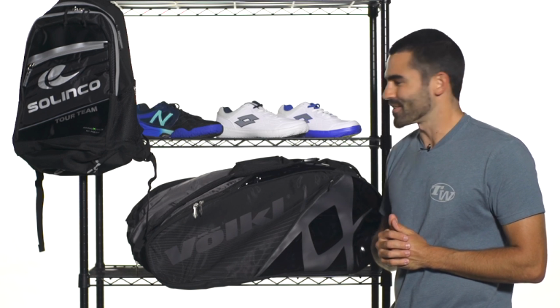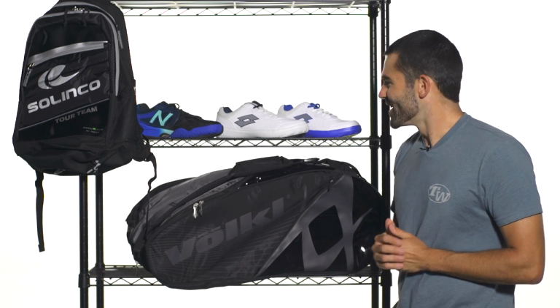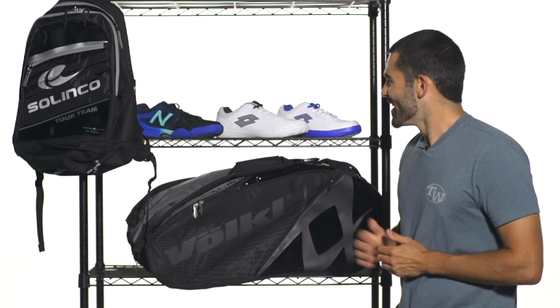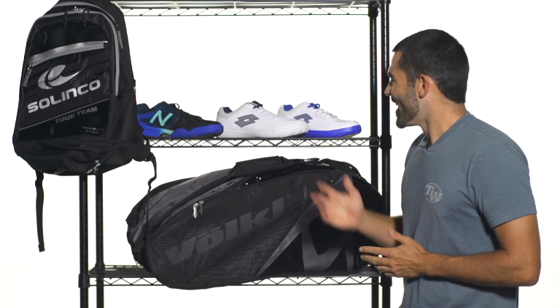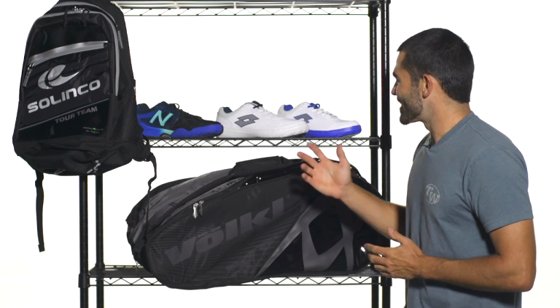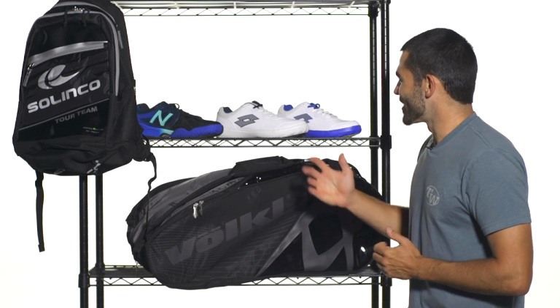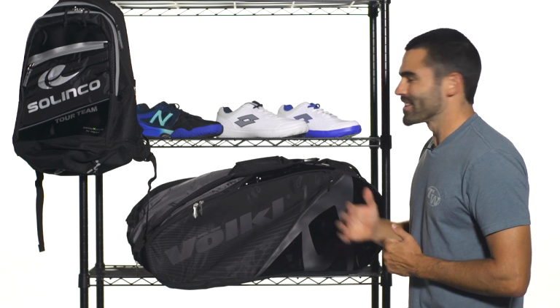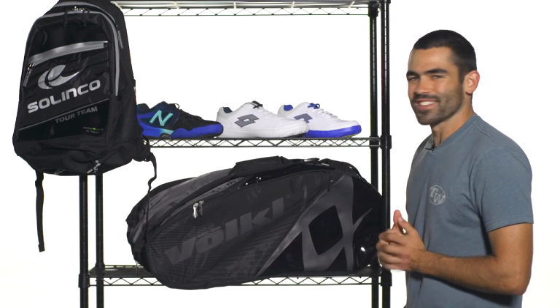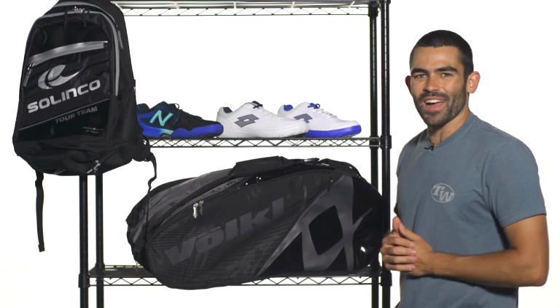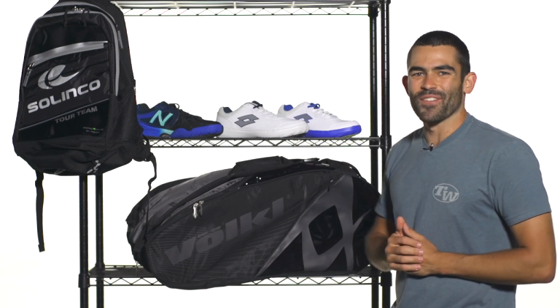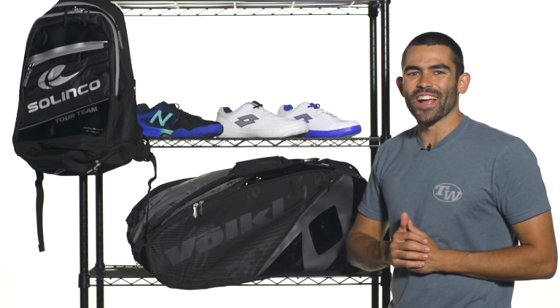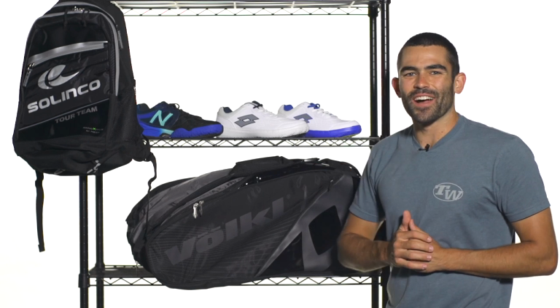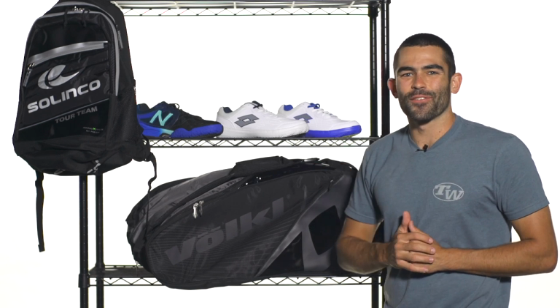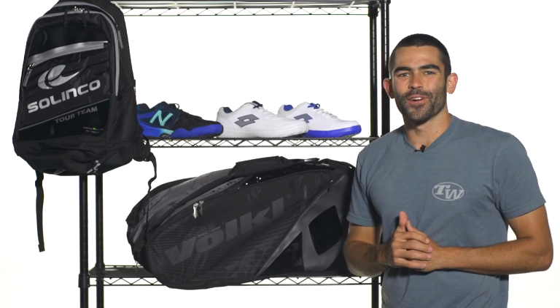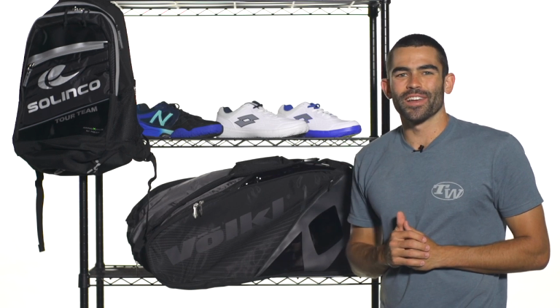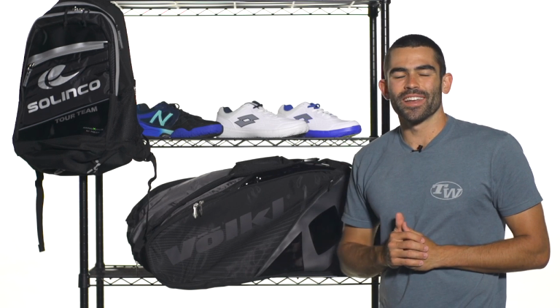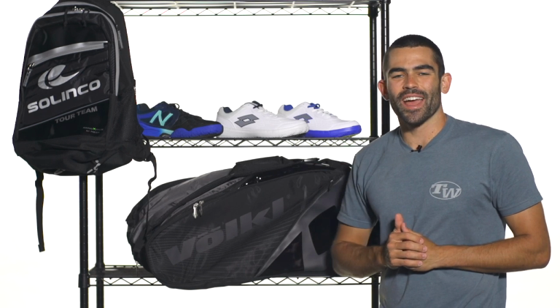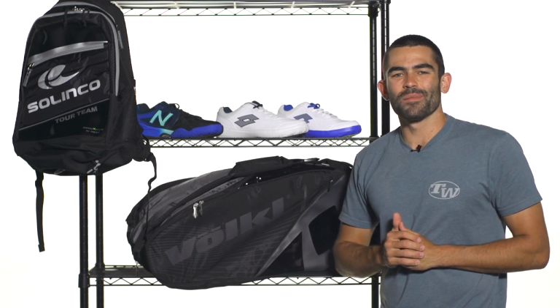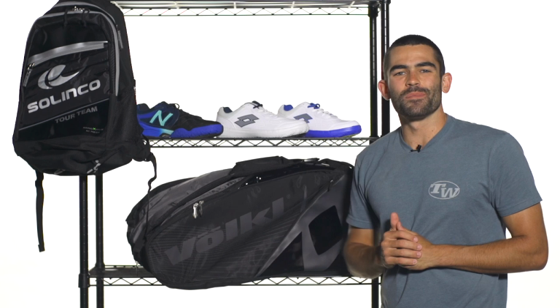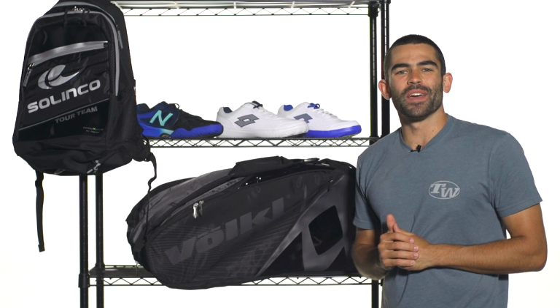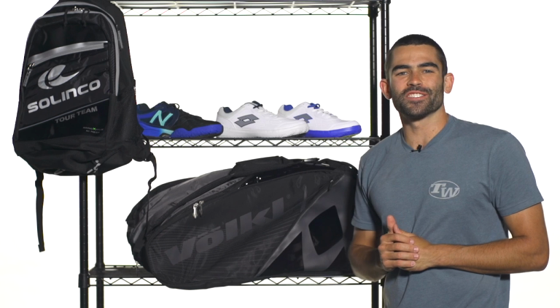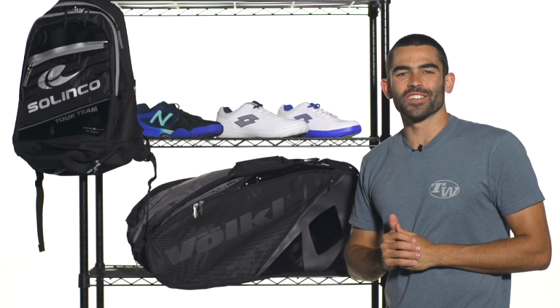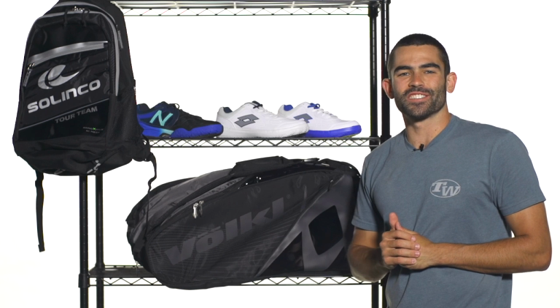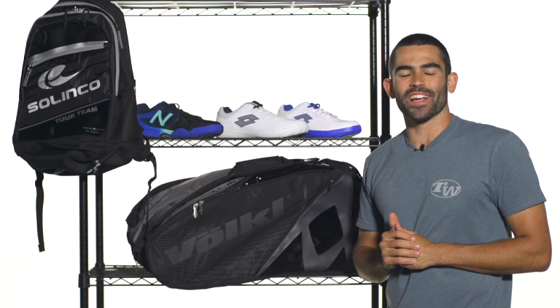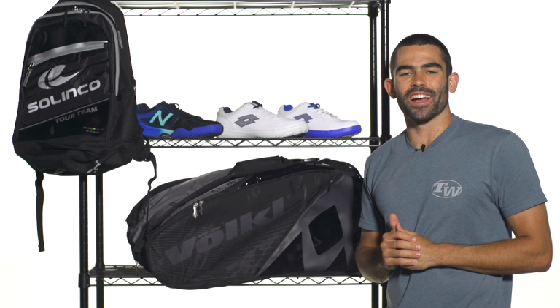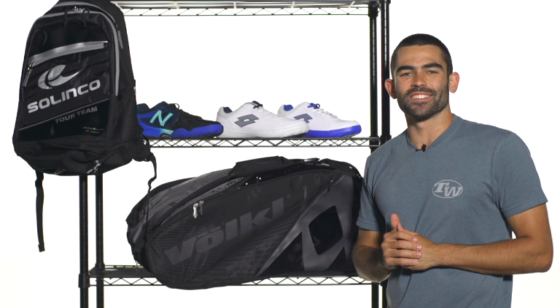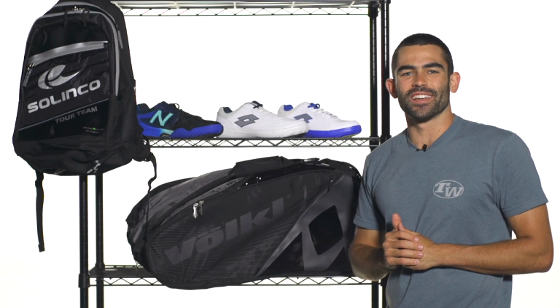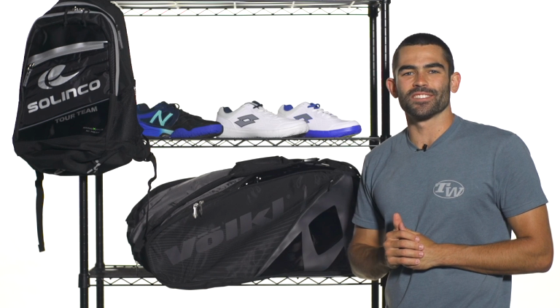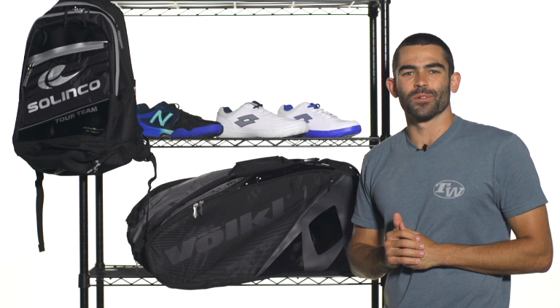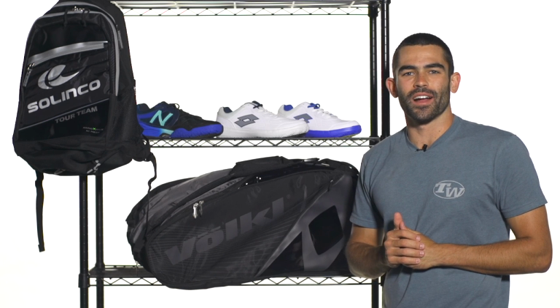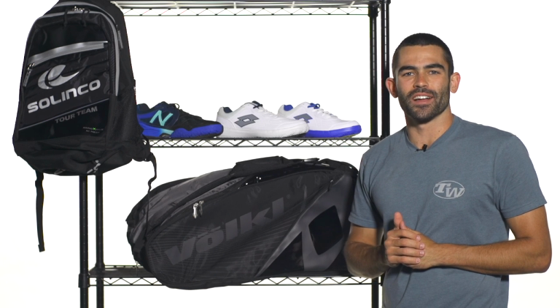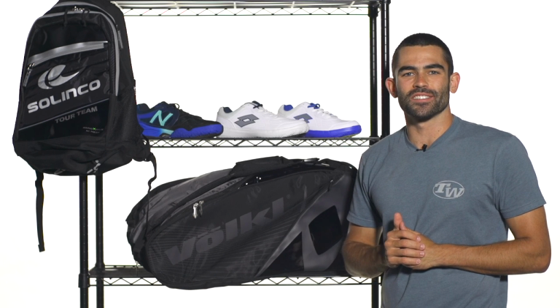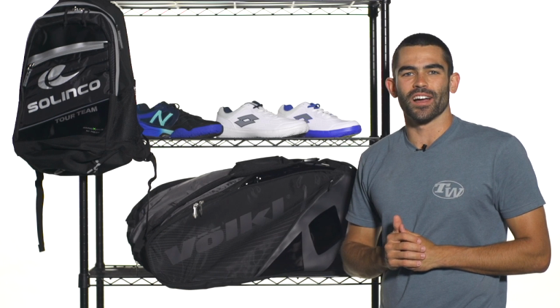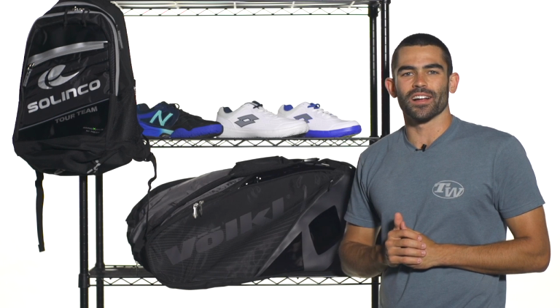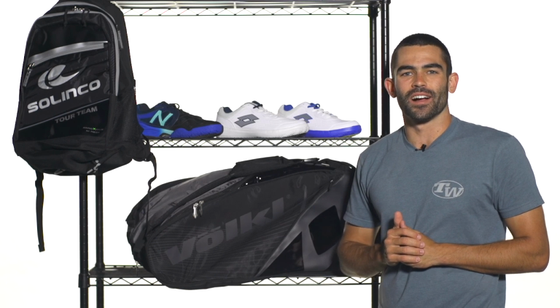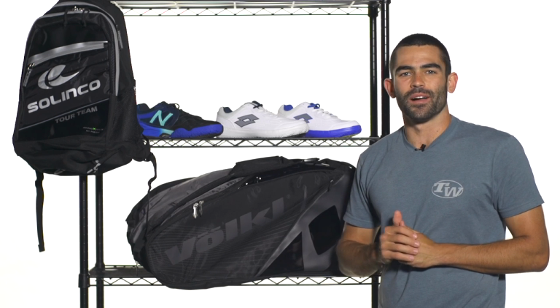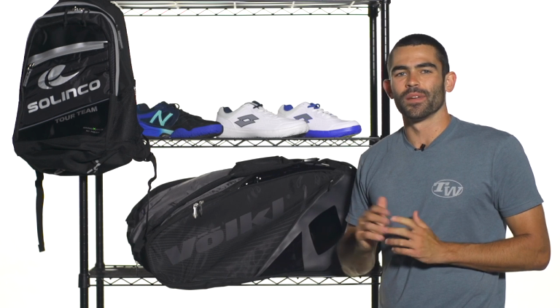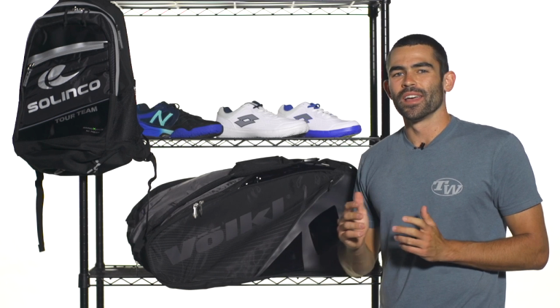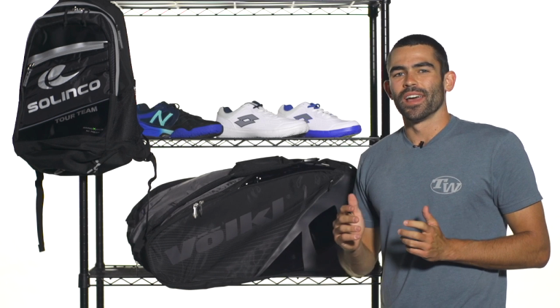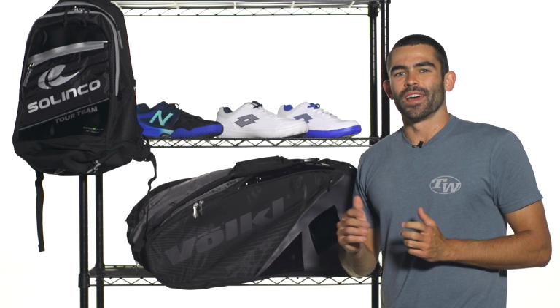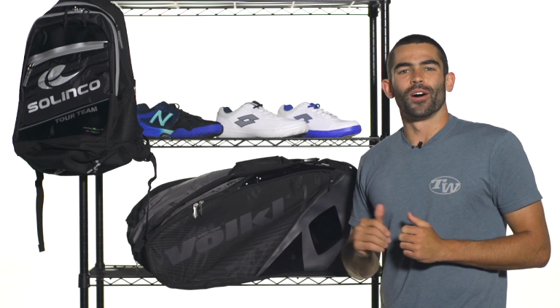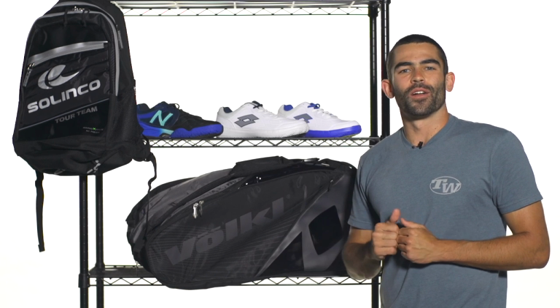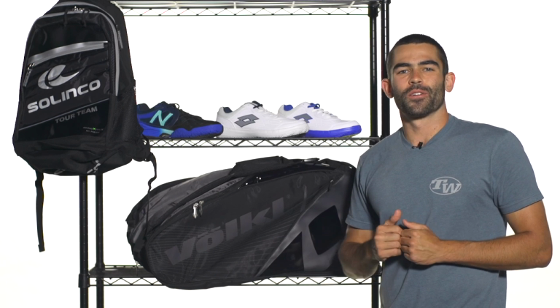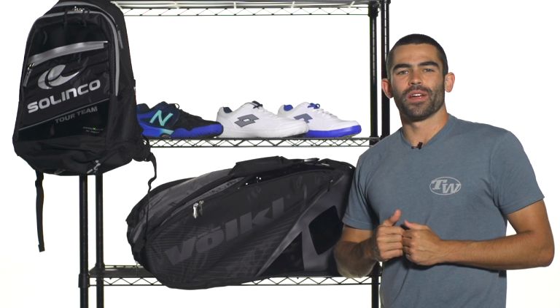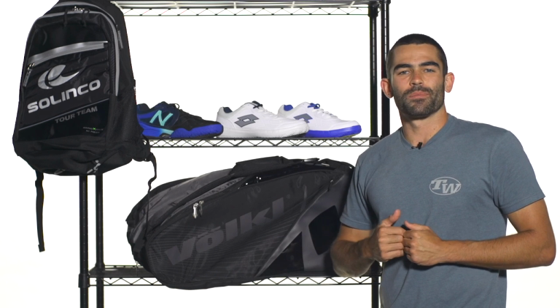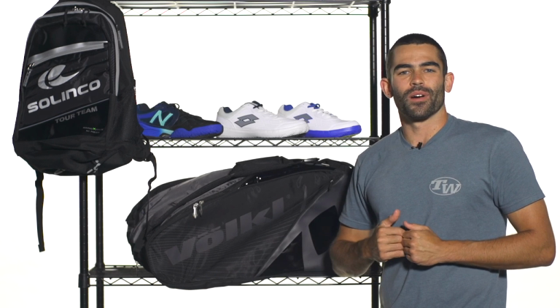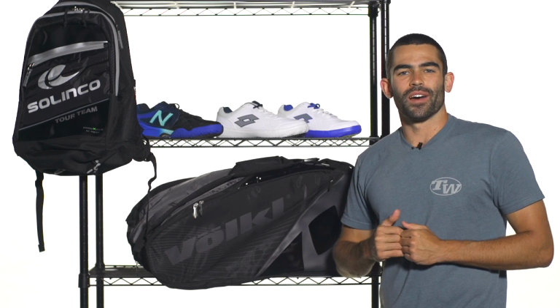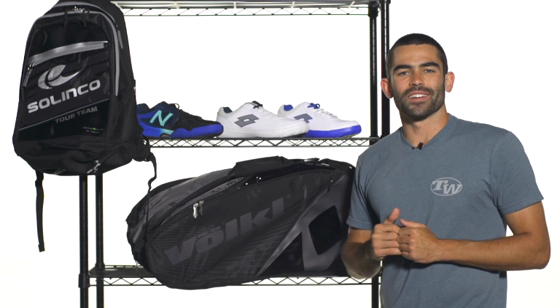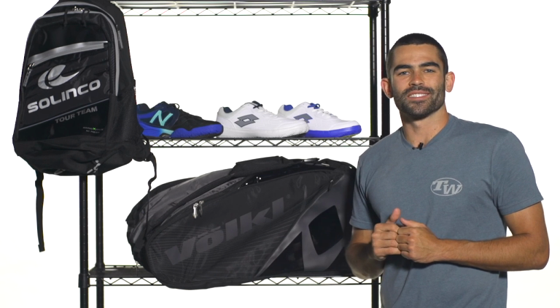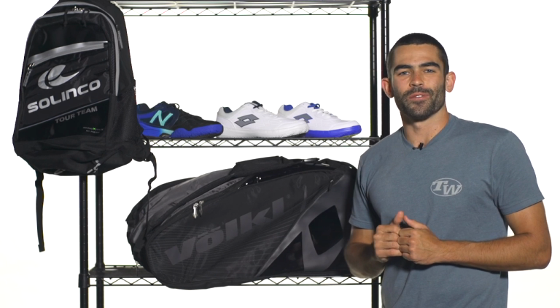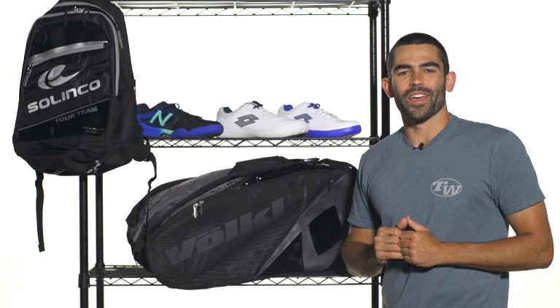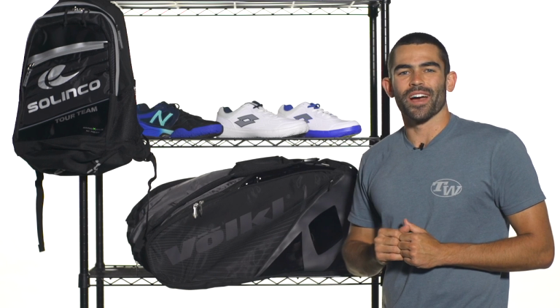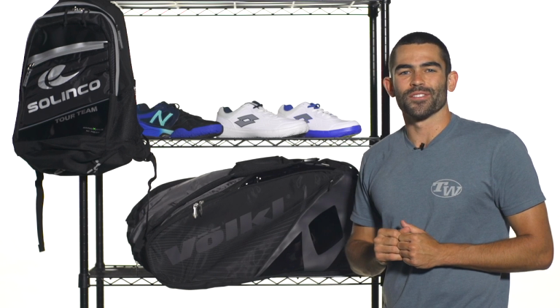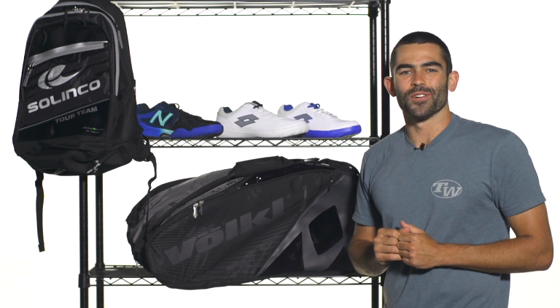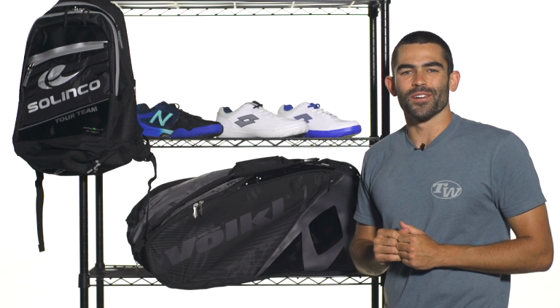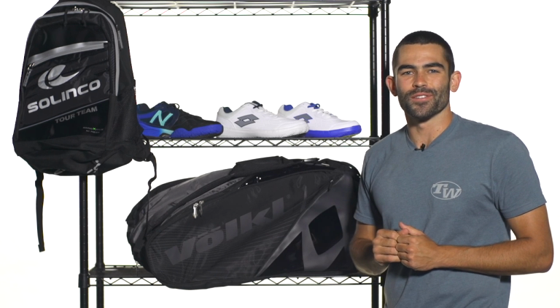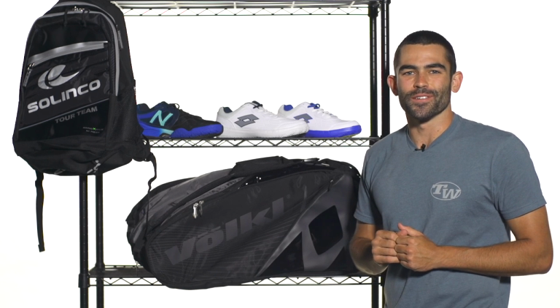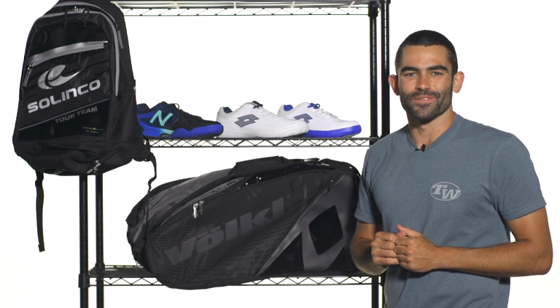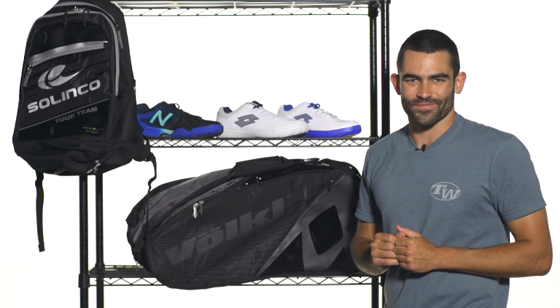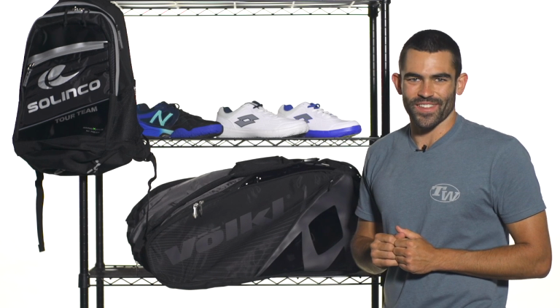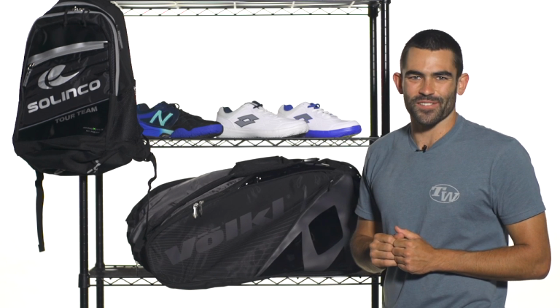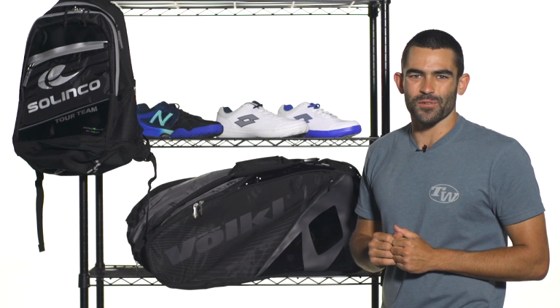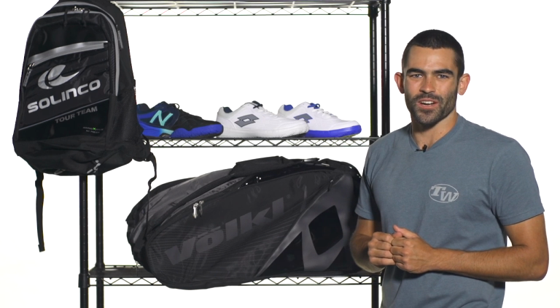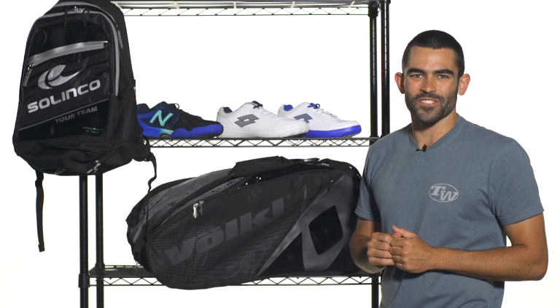That's all the time I've got for you today. Make sure to check out tenniswarehouse.com and all the great products we have to offer. Thanks for watching.